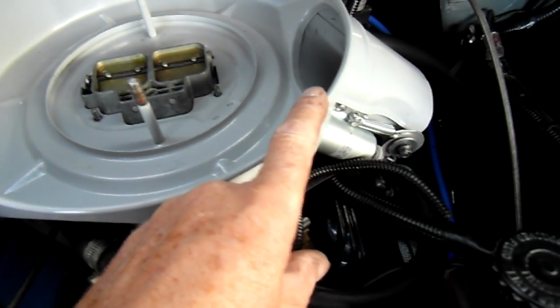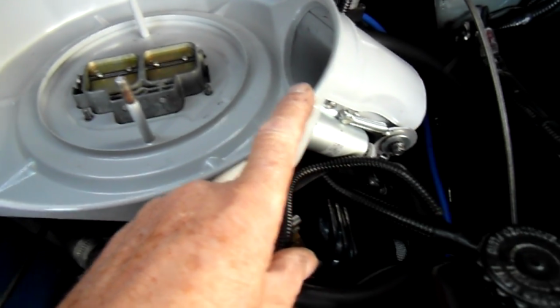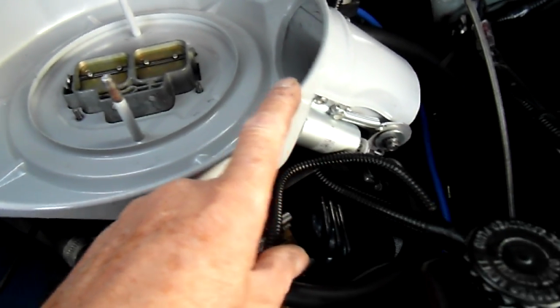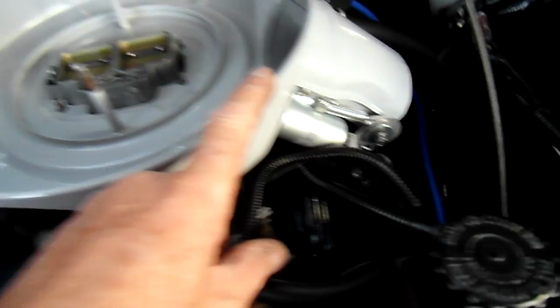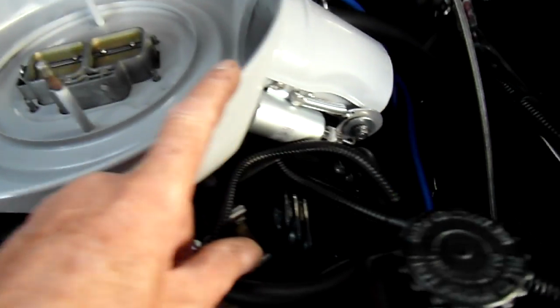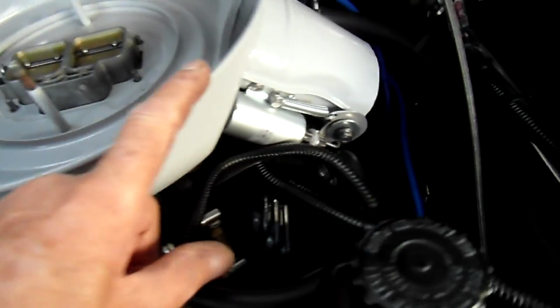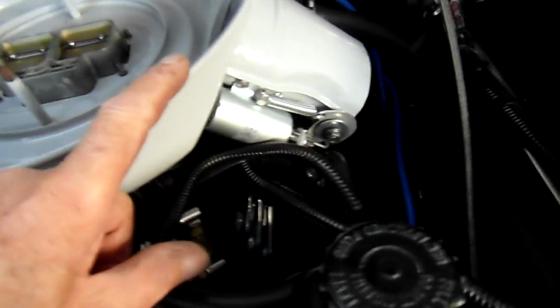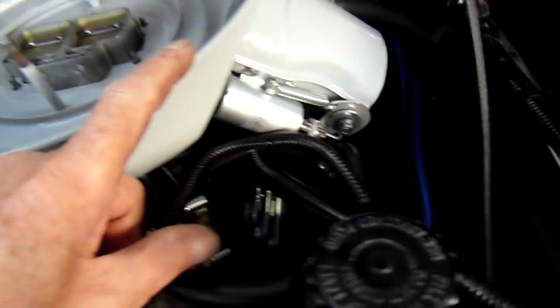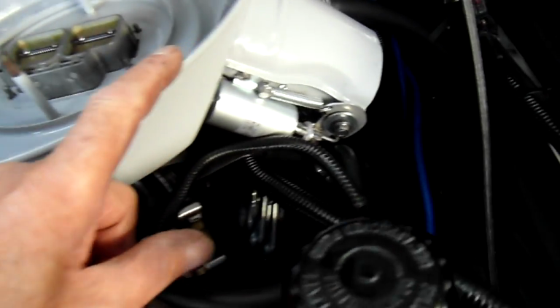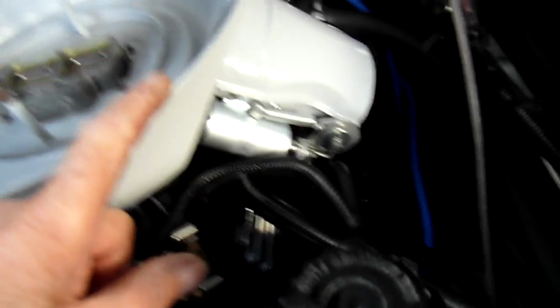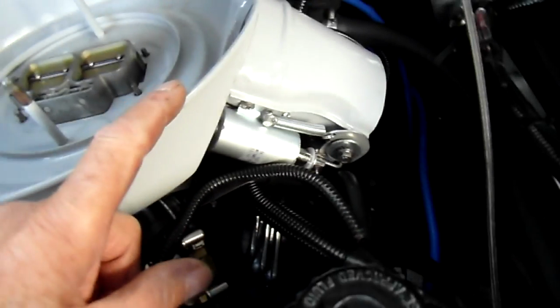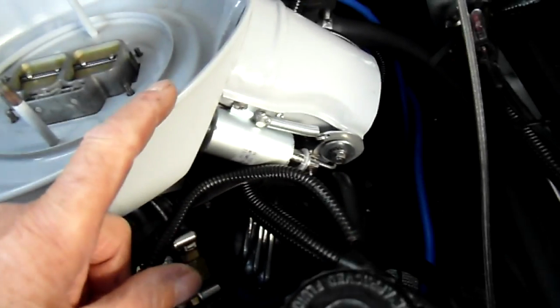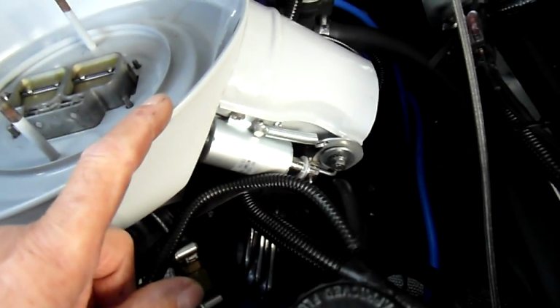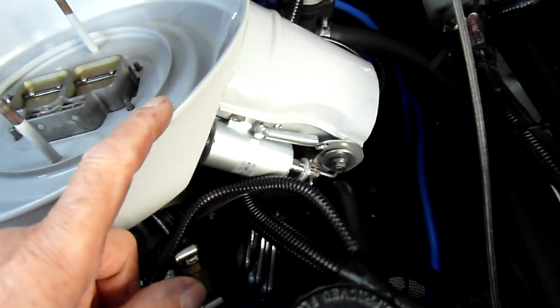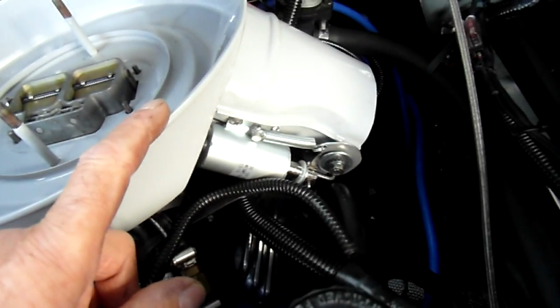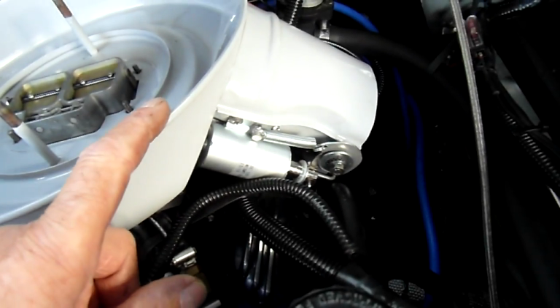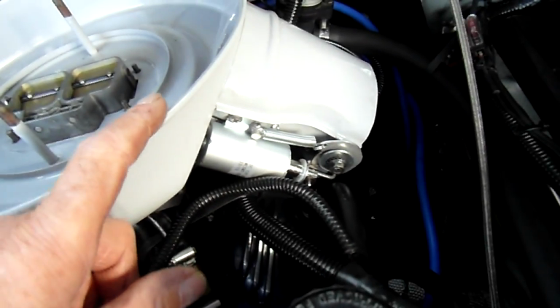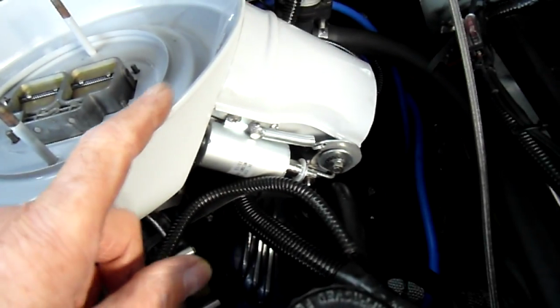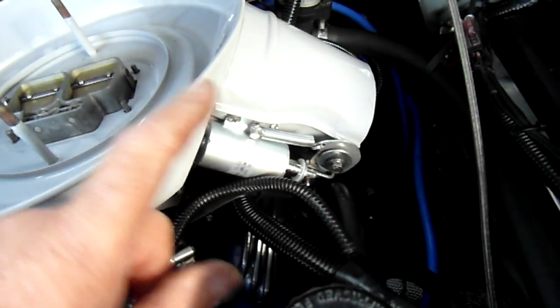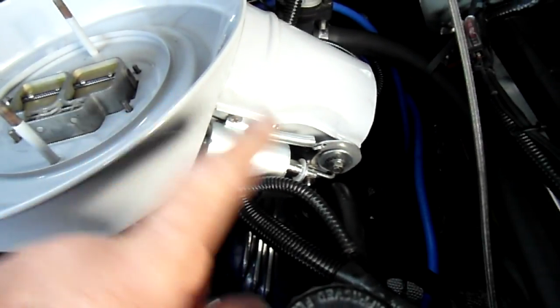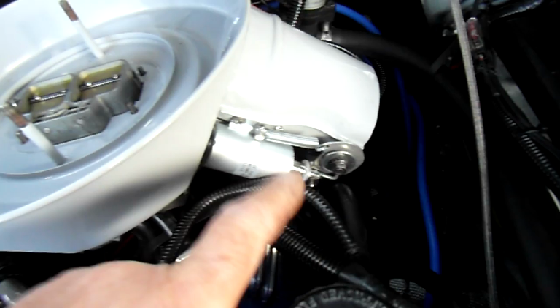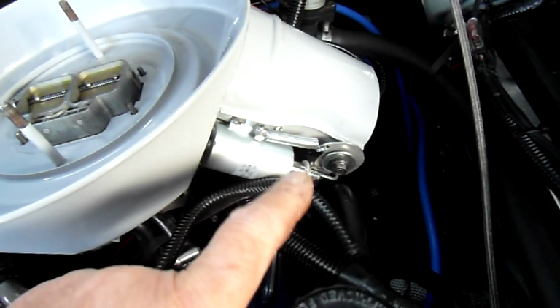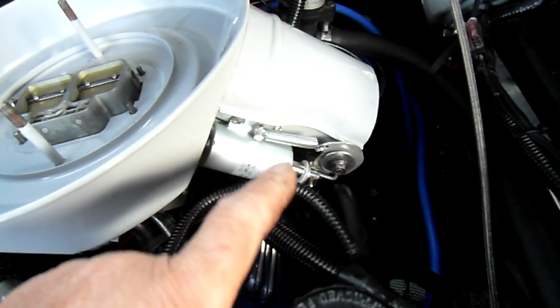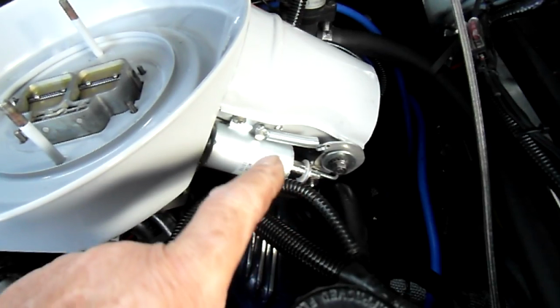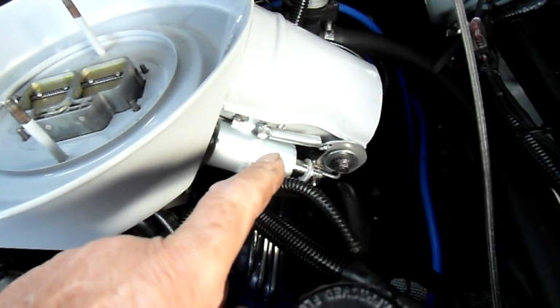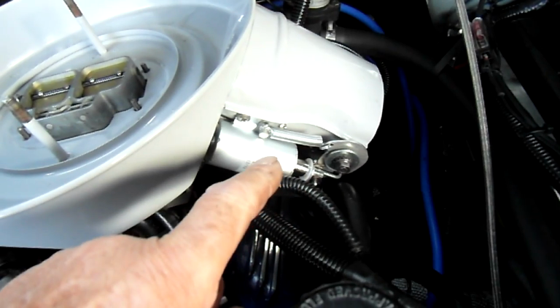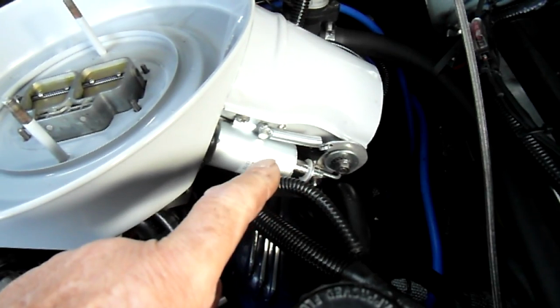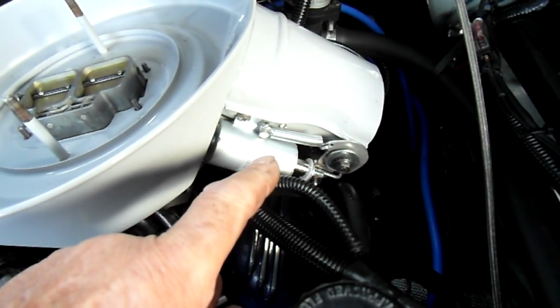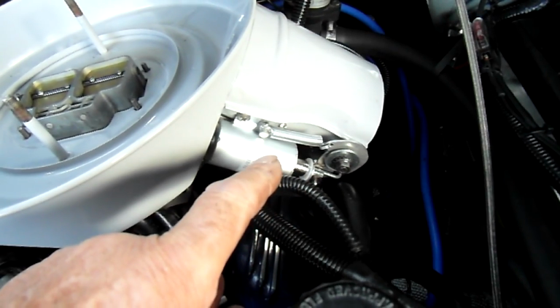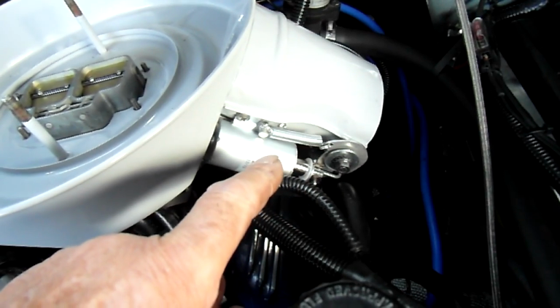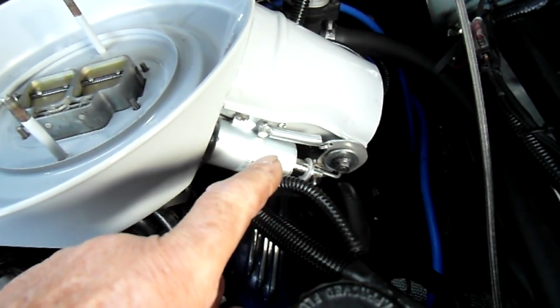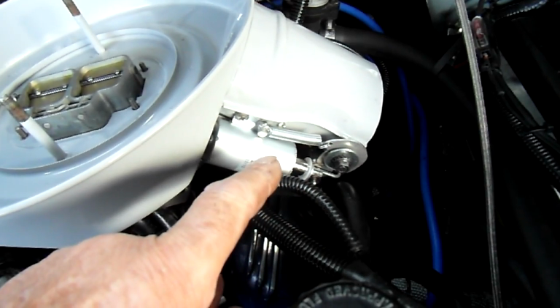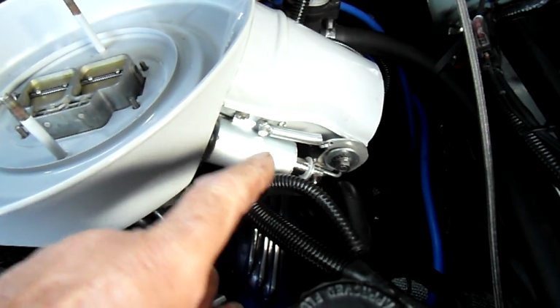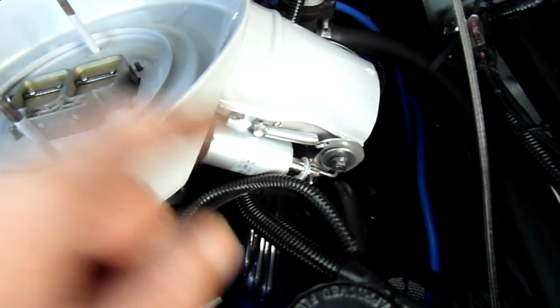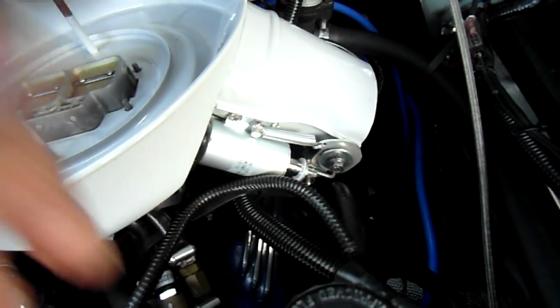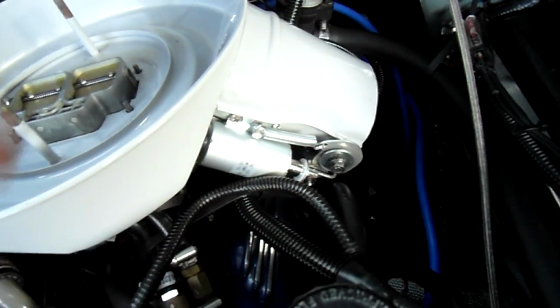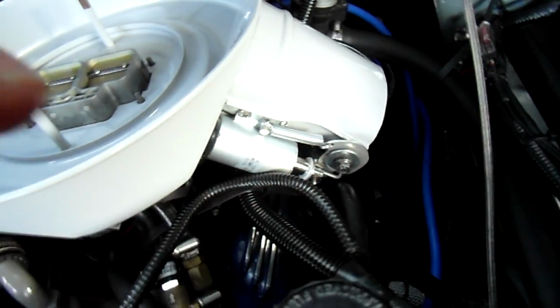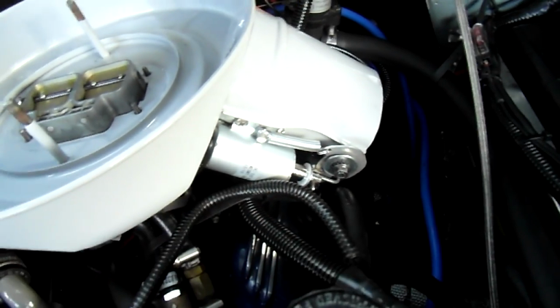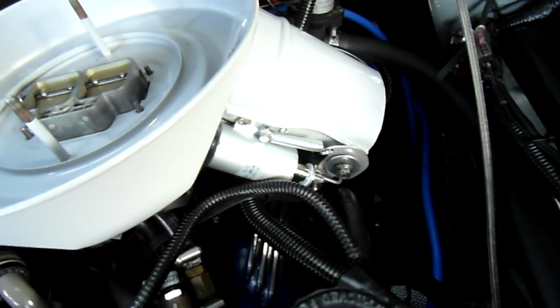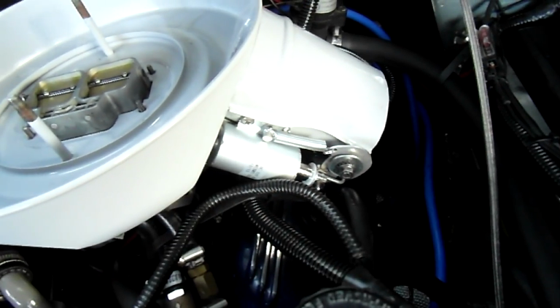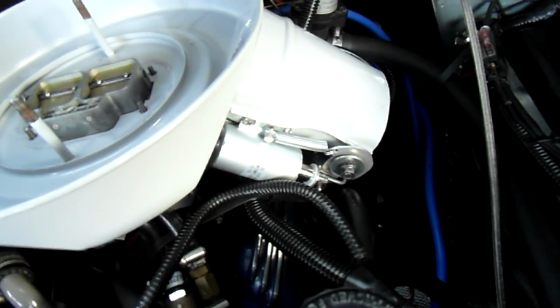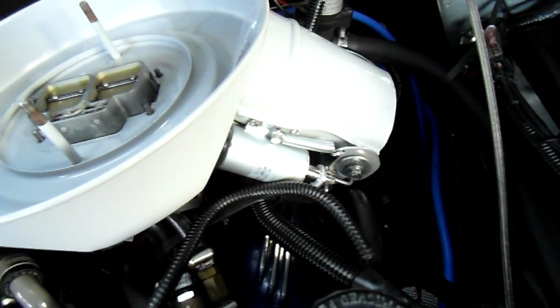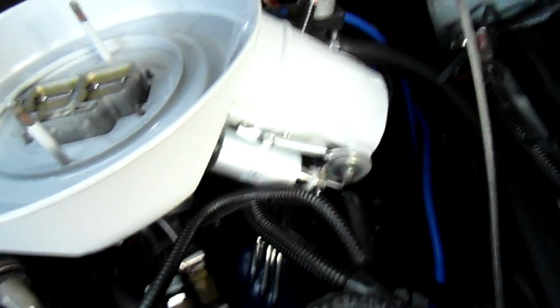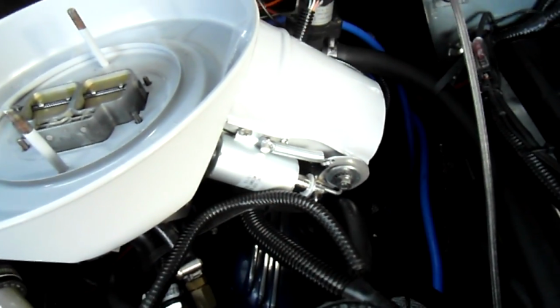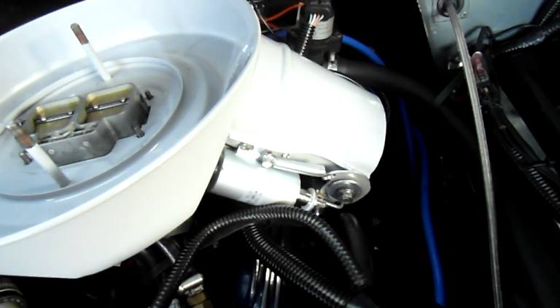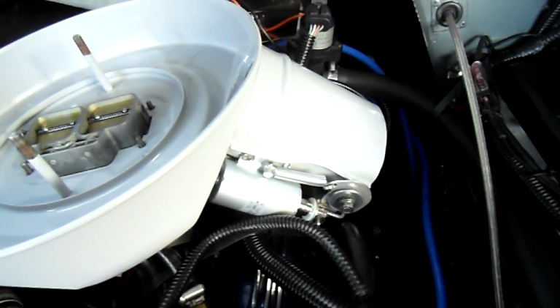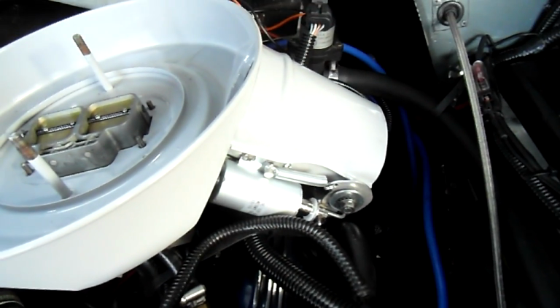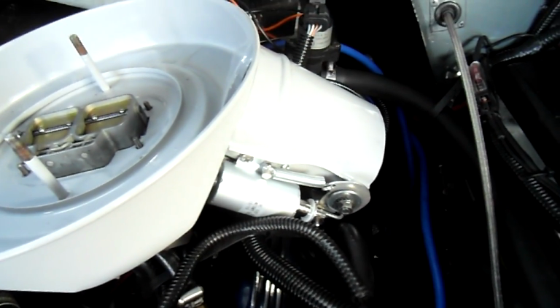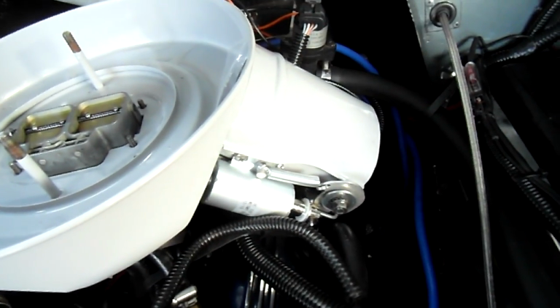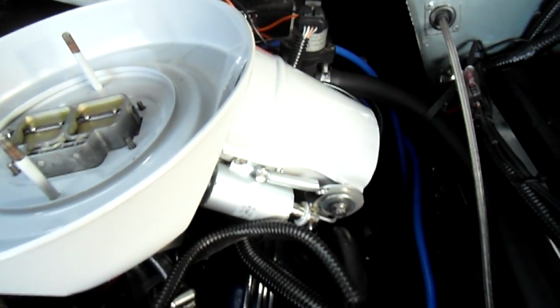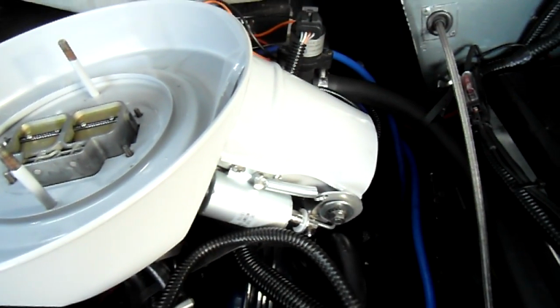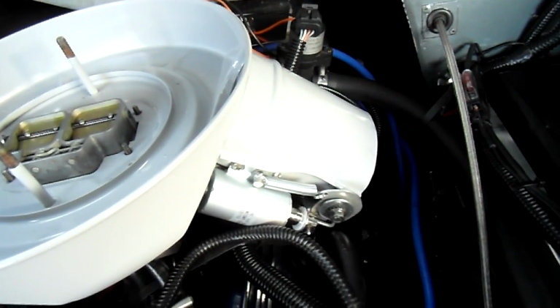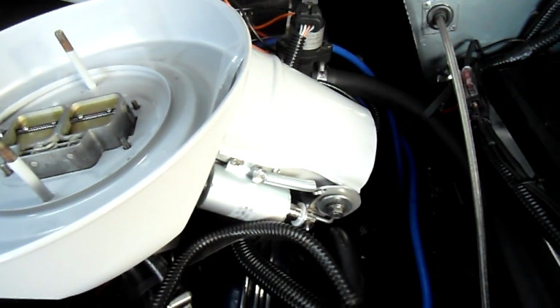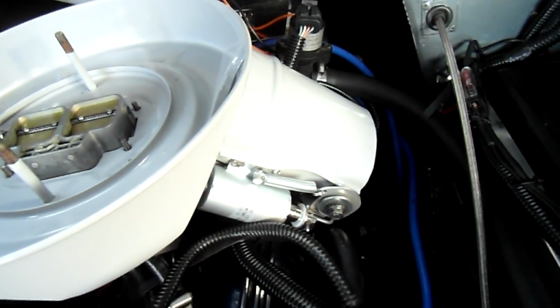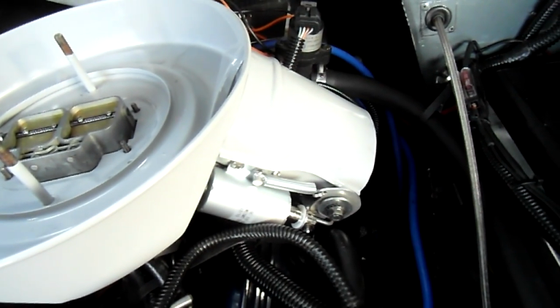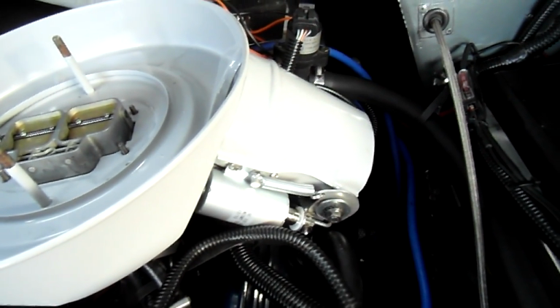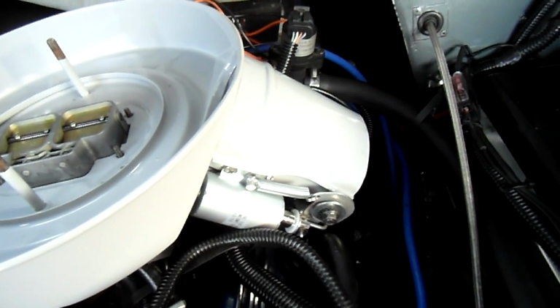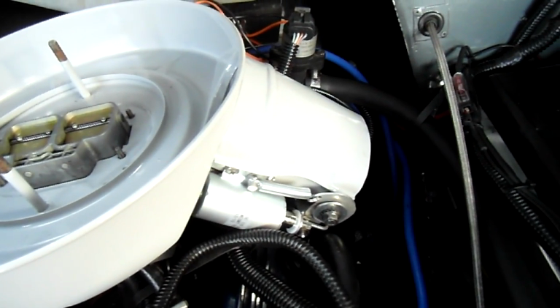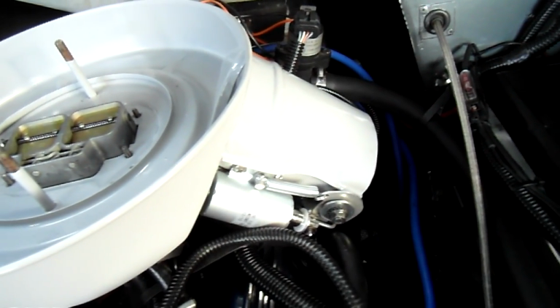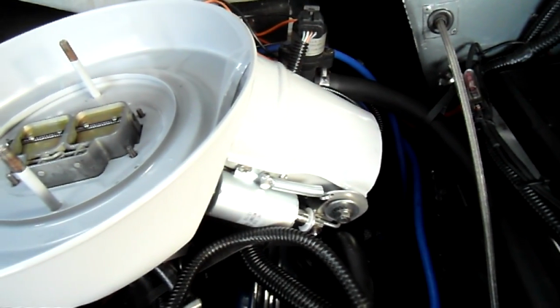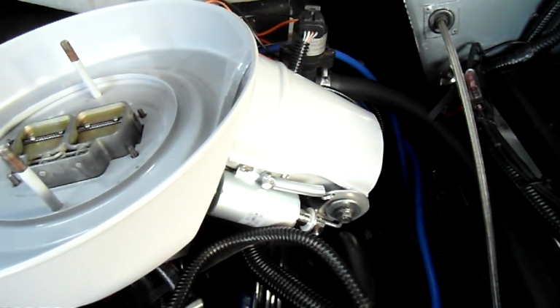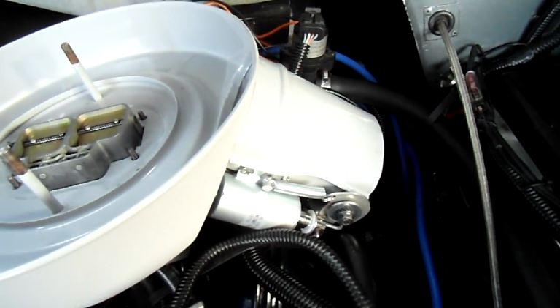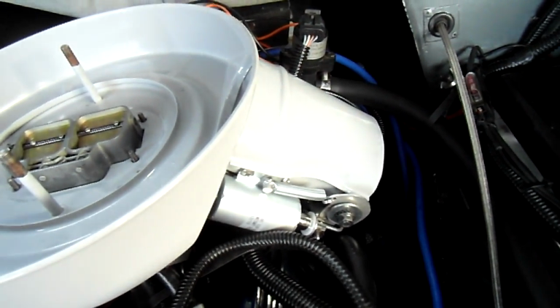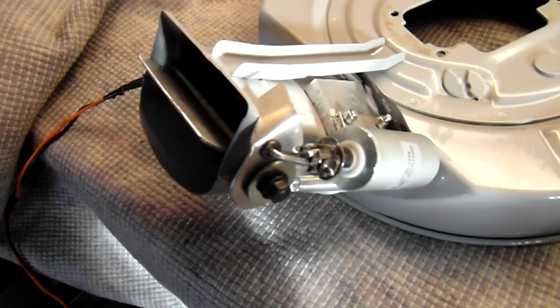So as you can see there is a modification. I'll now move to the bench and show you more about the modification.